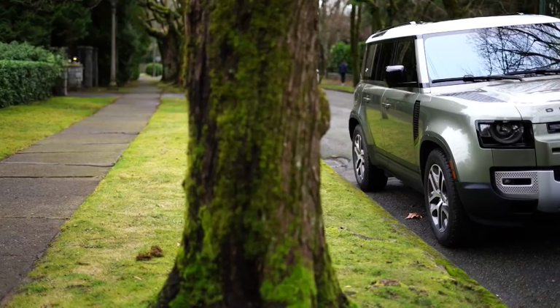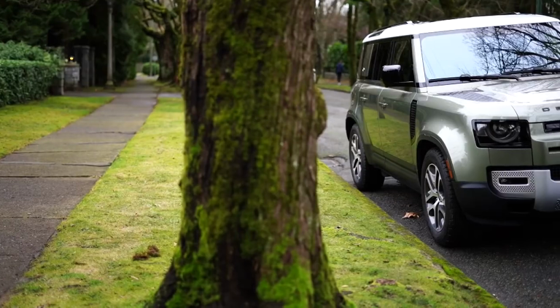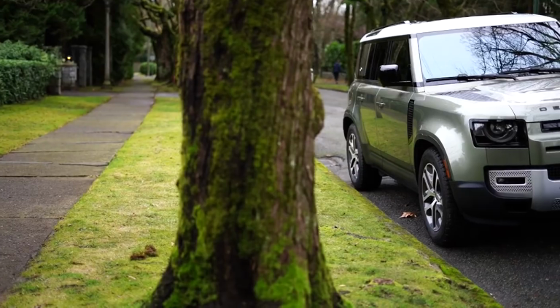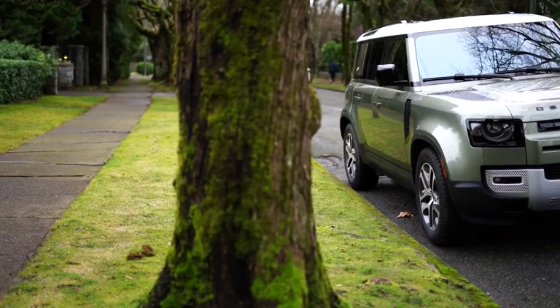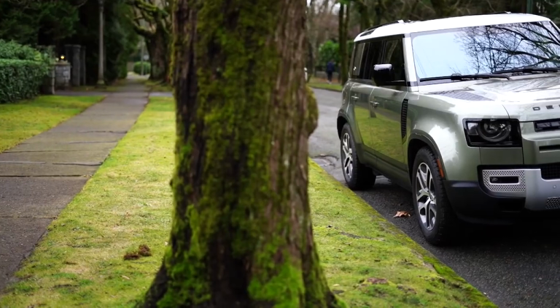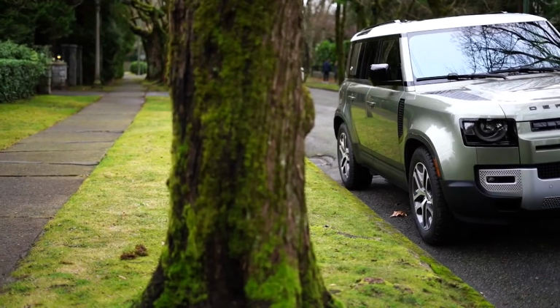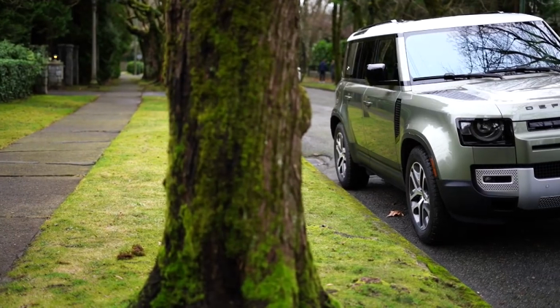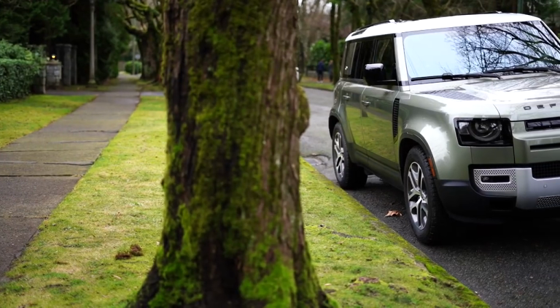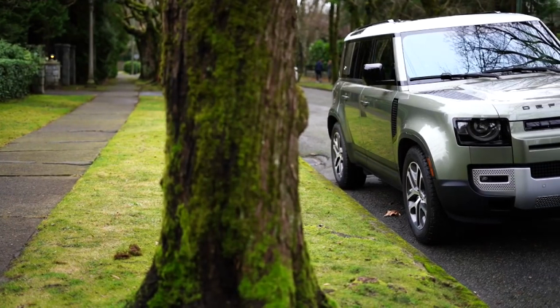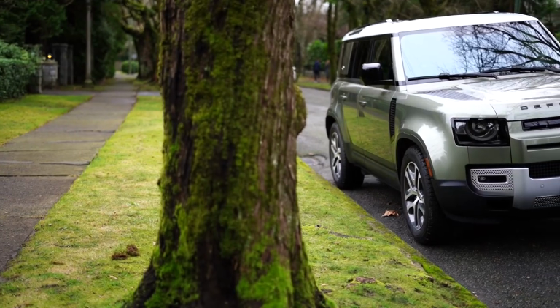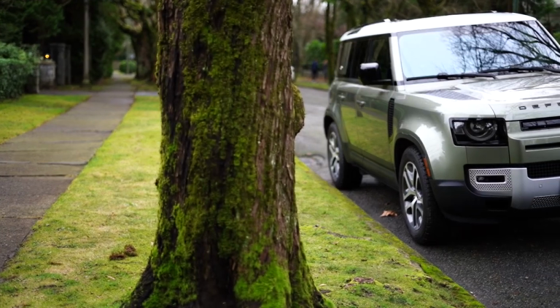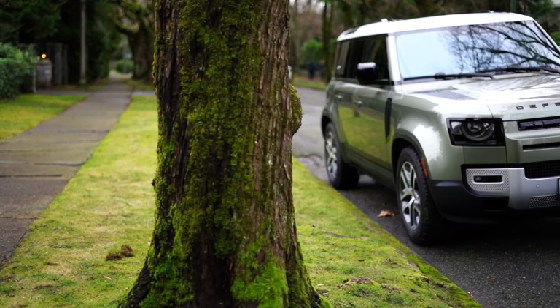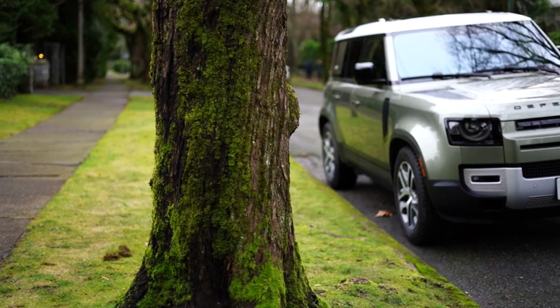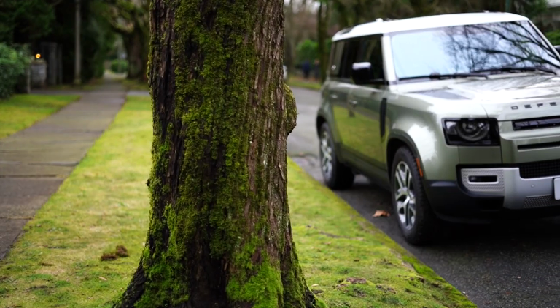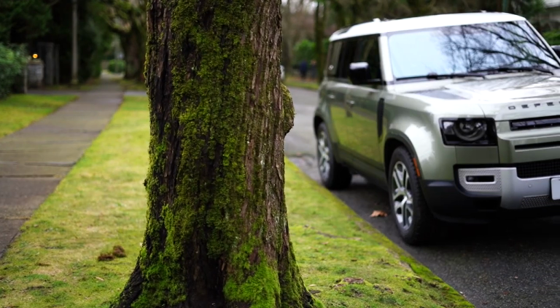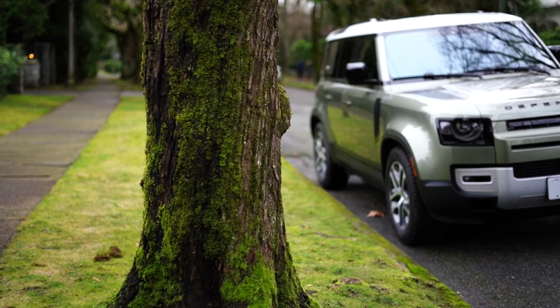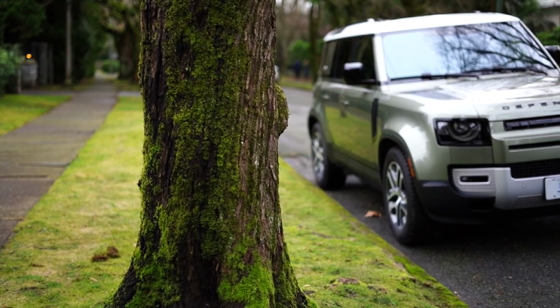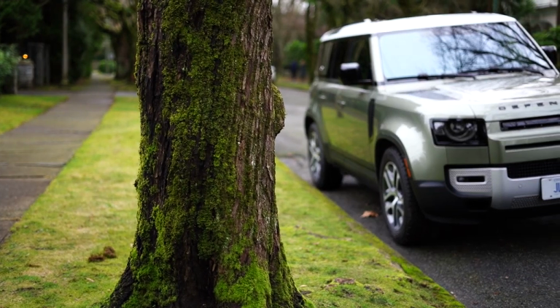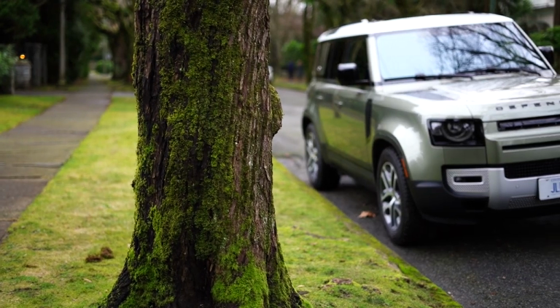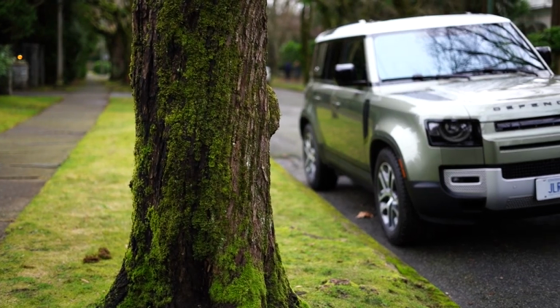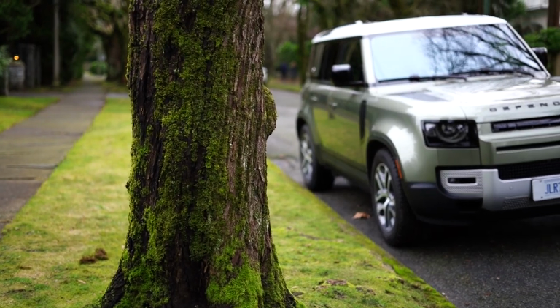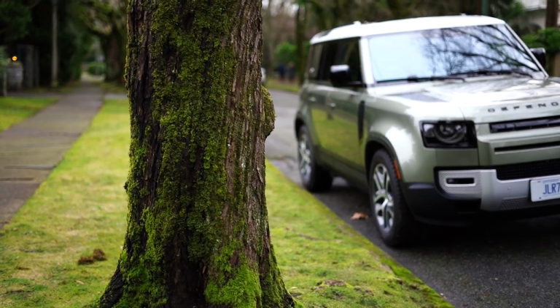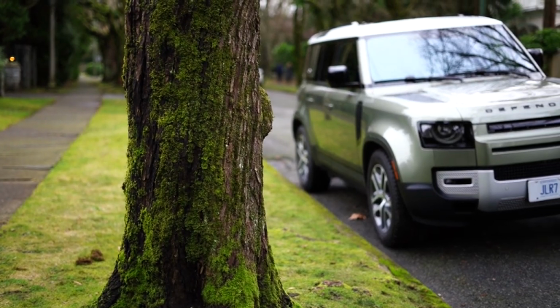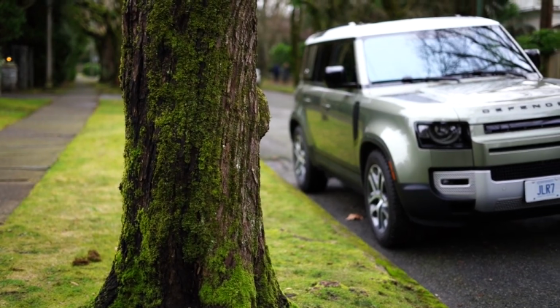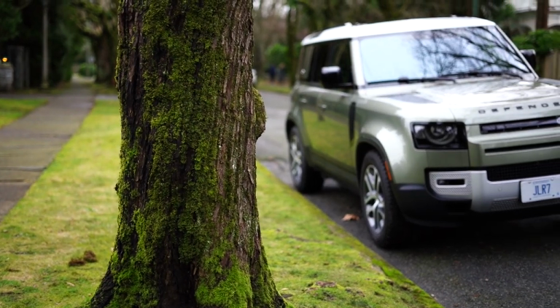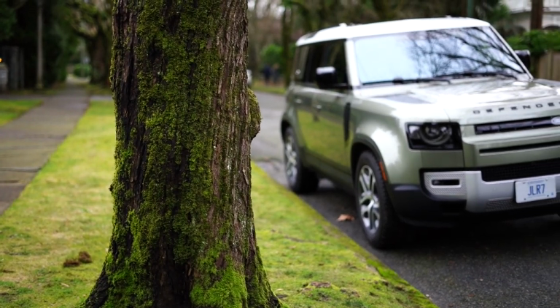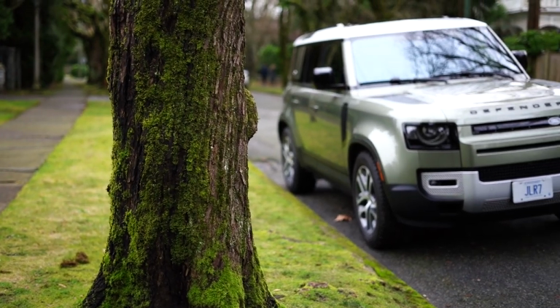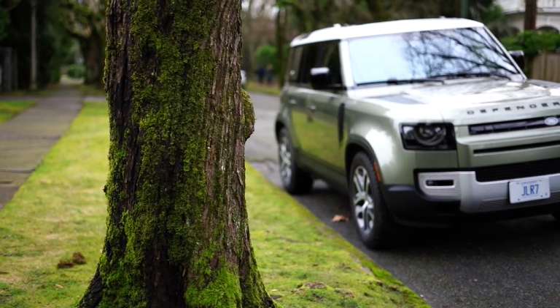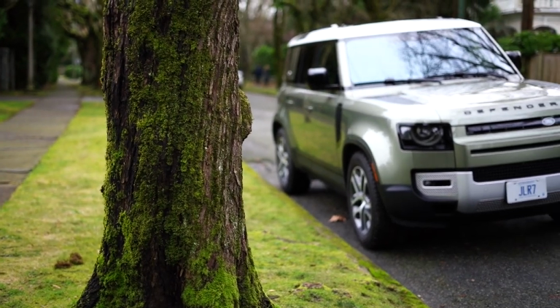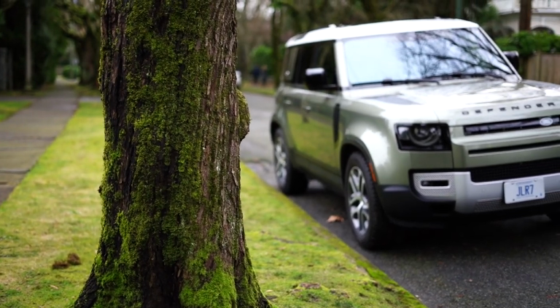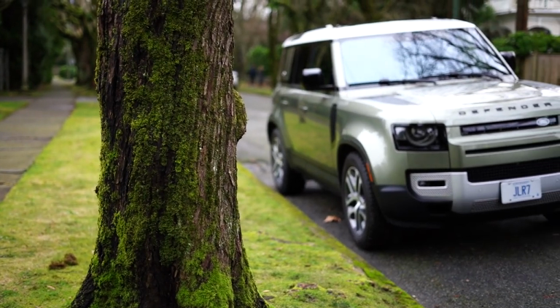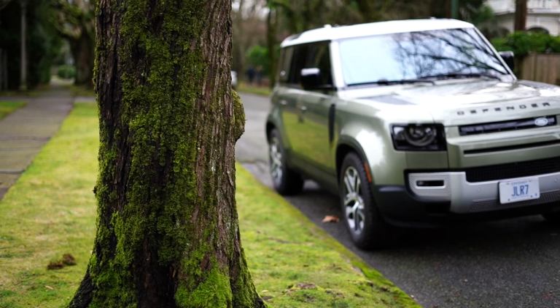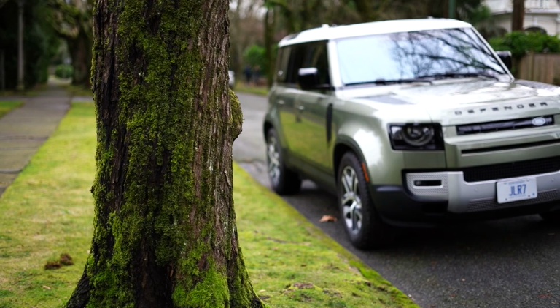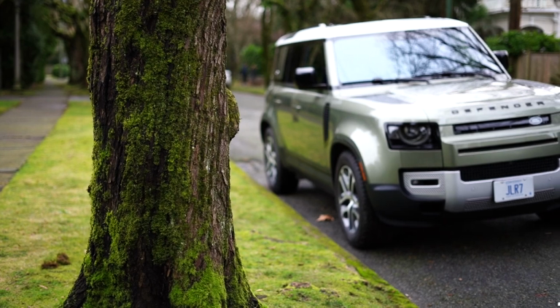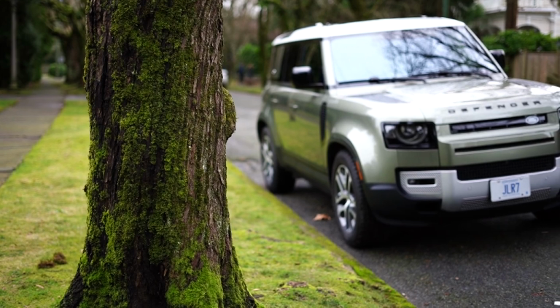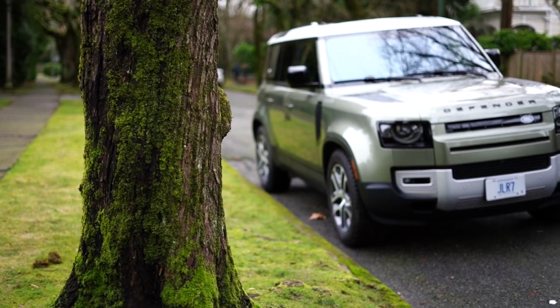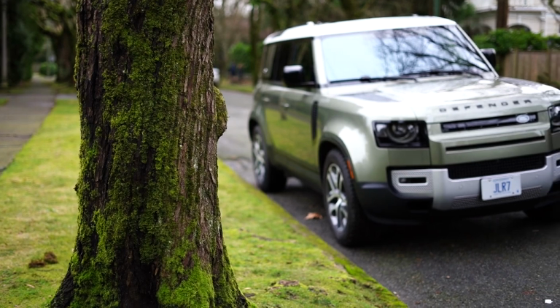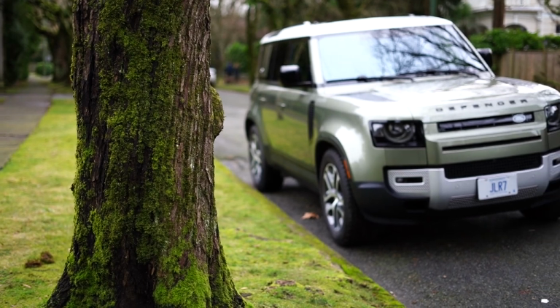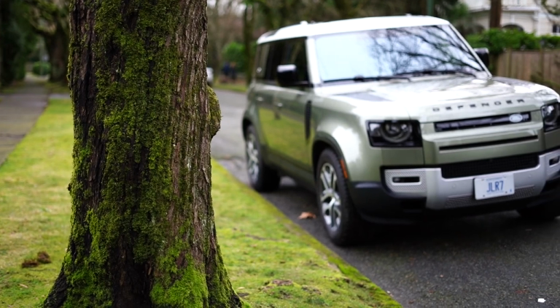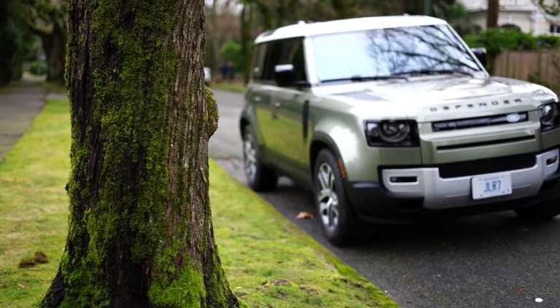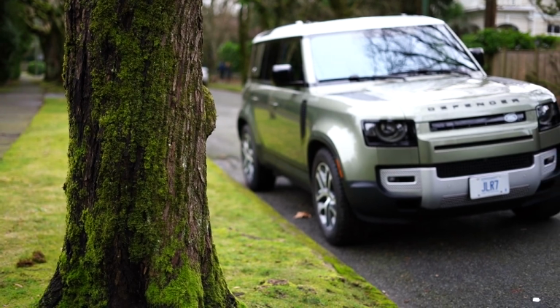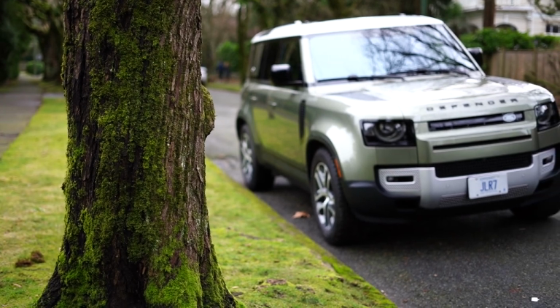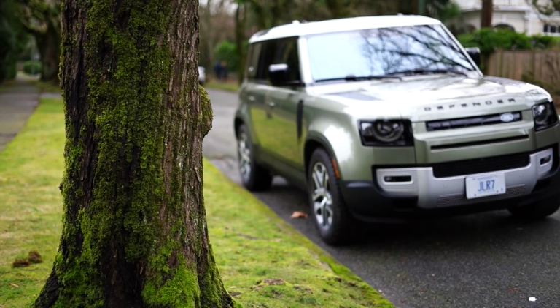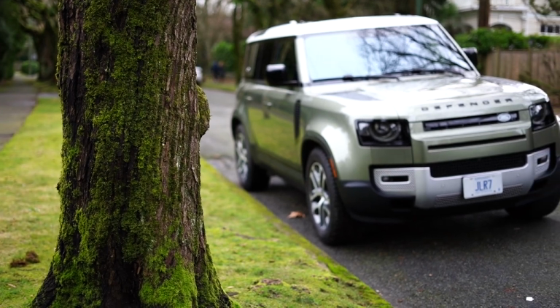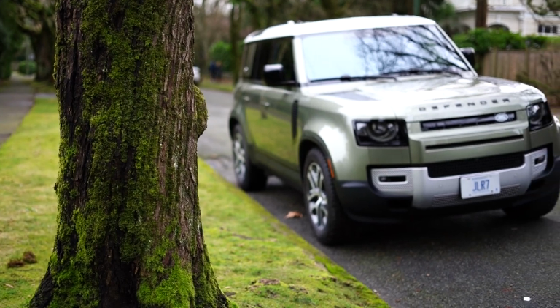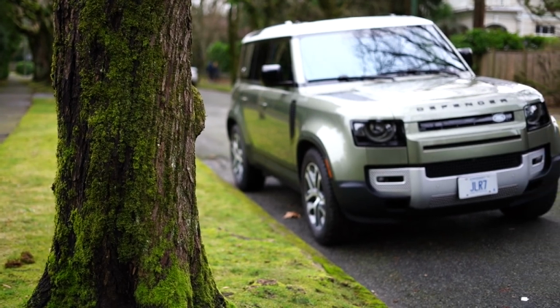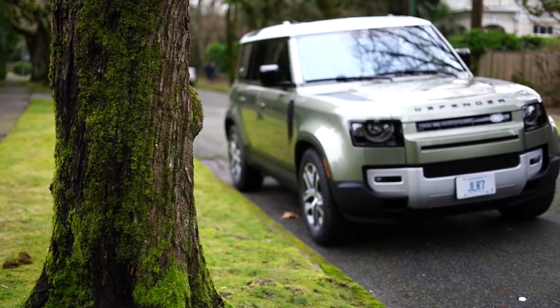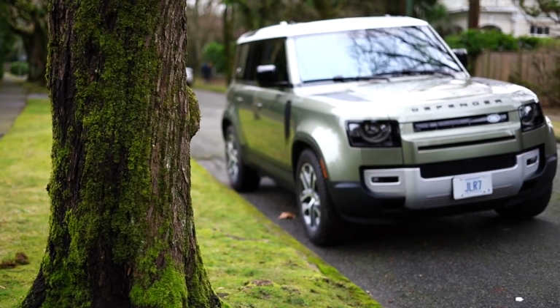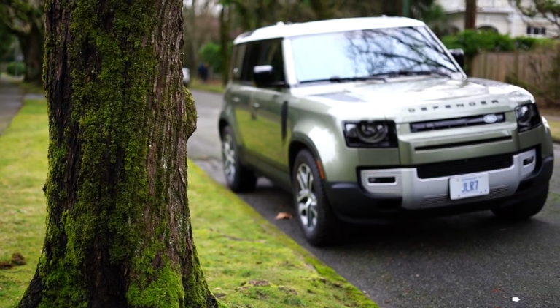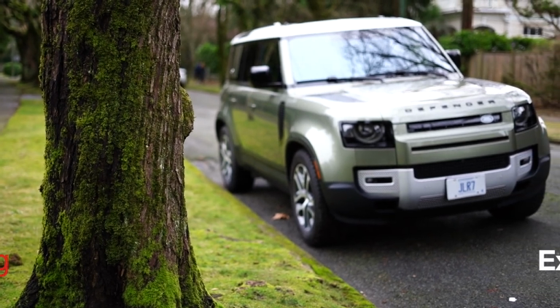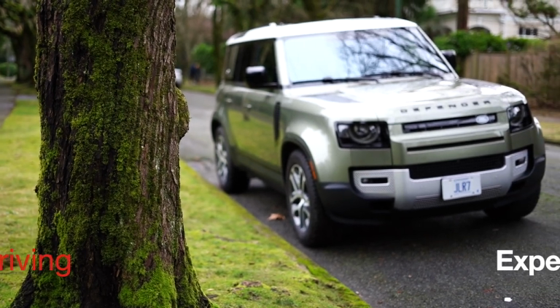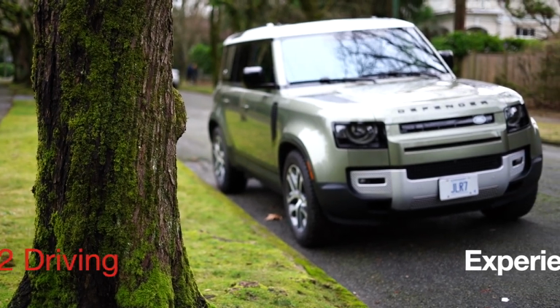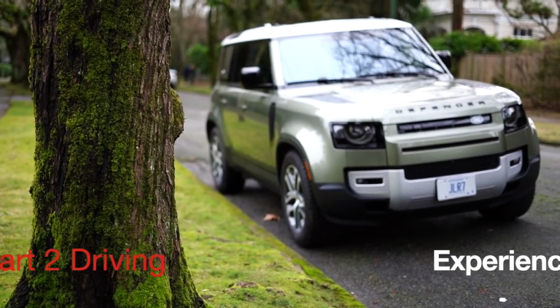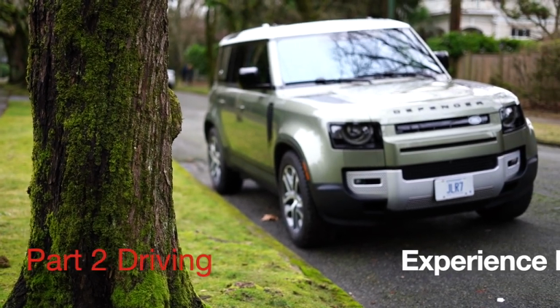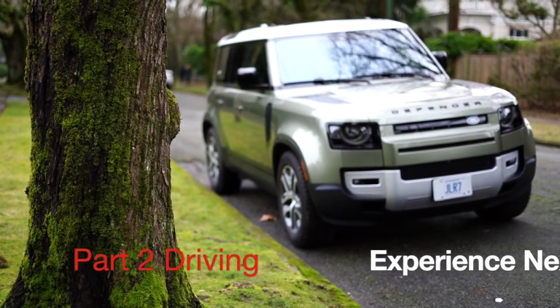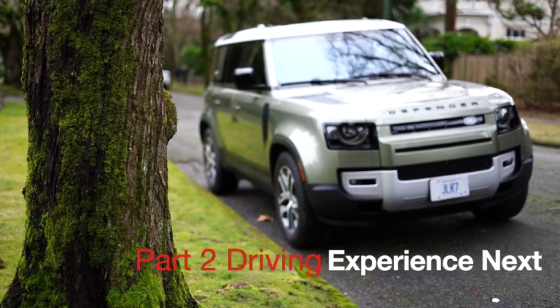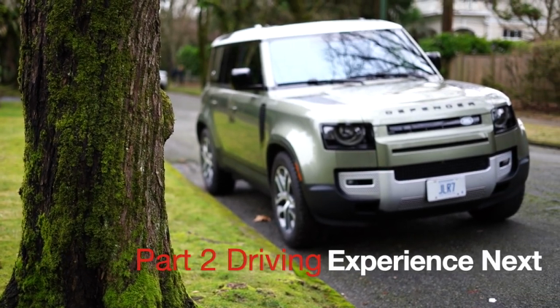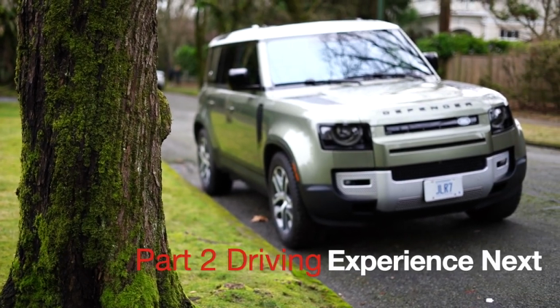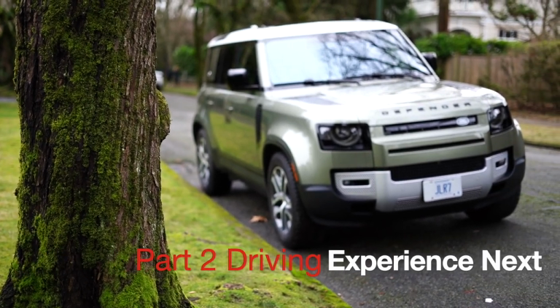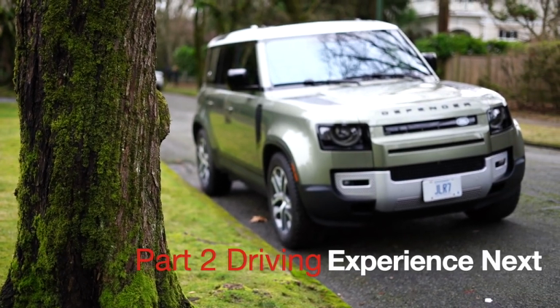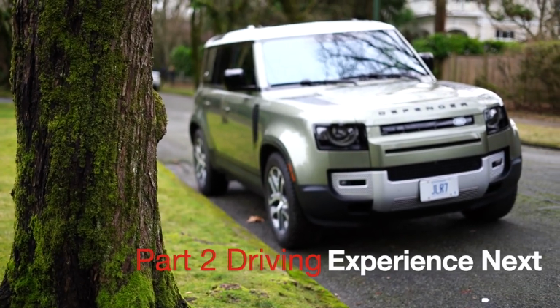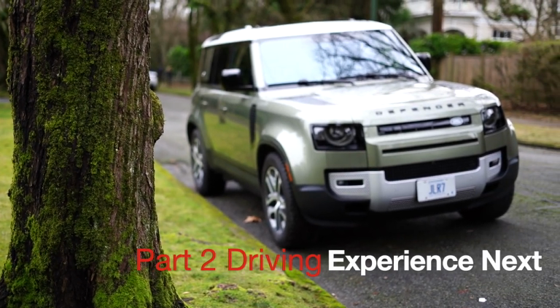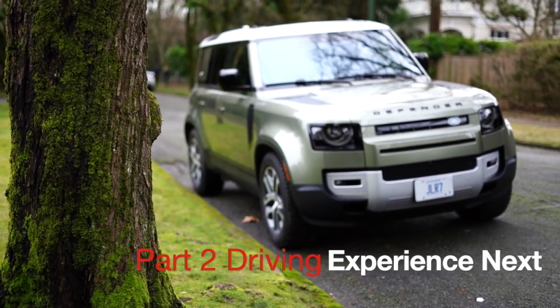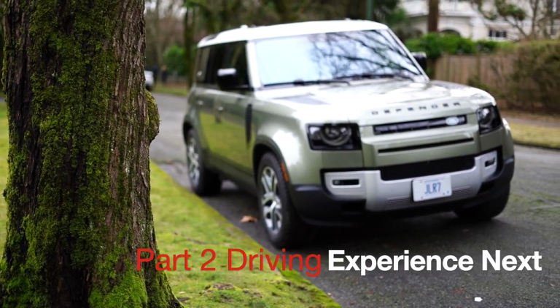Thank you for watching Part 1 of the Defender review. Part 2, which covers the driving experience, is coming next.